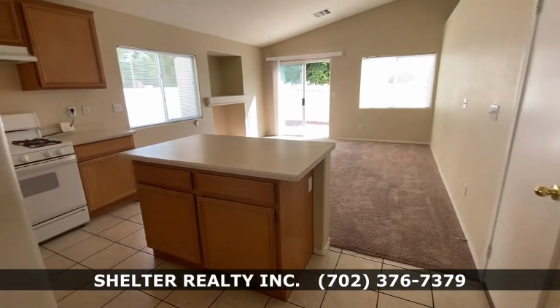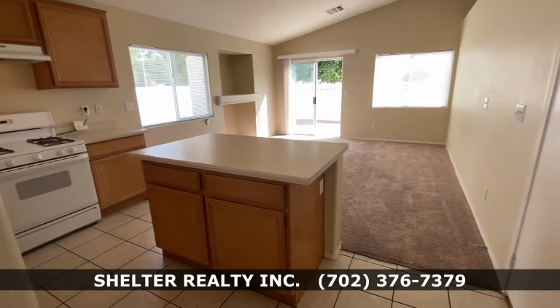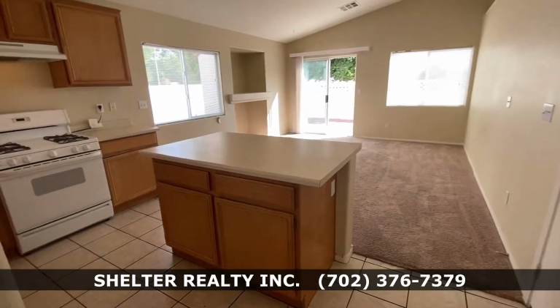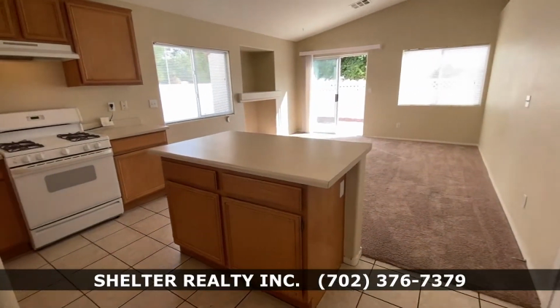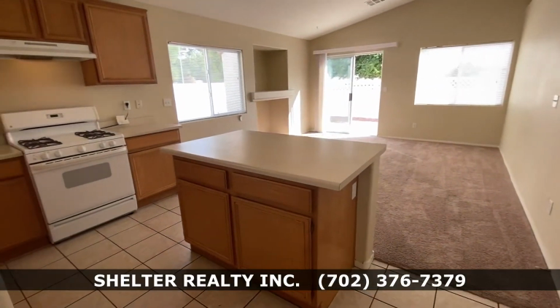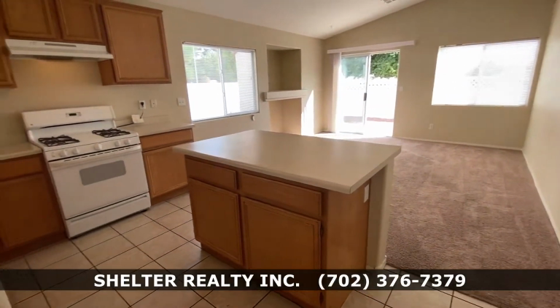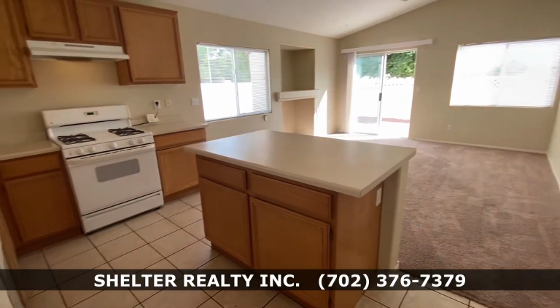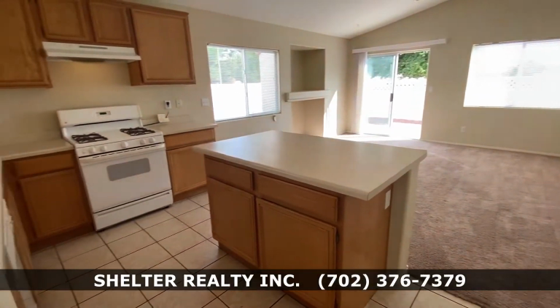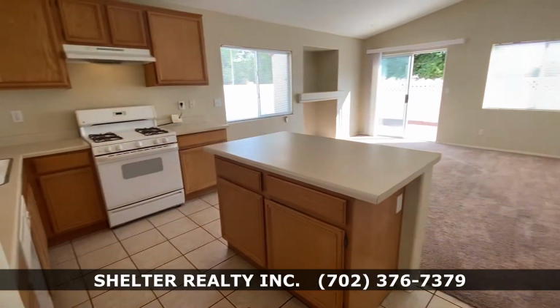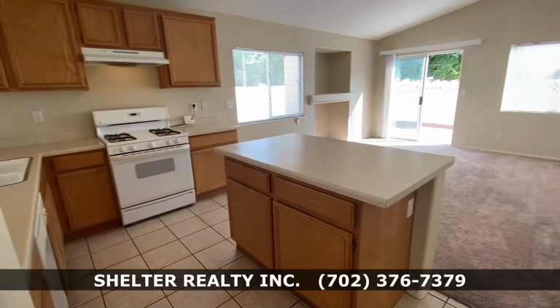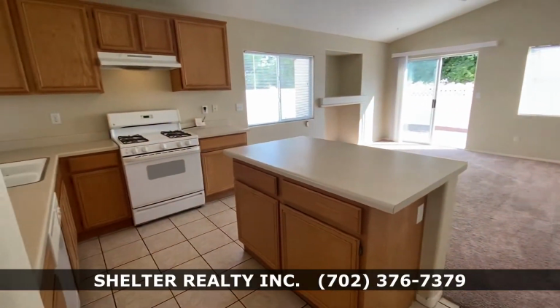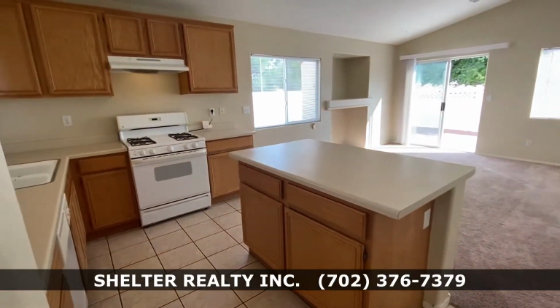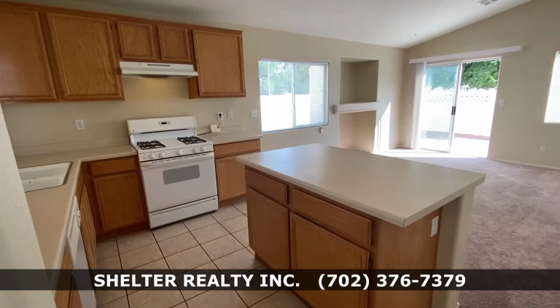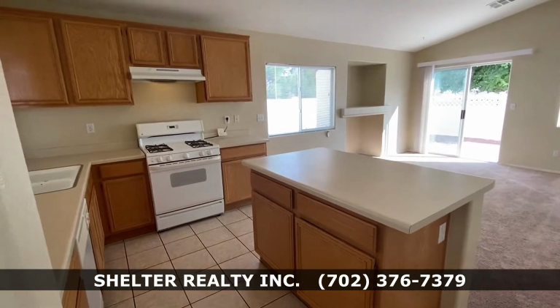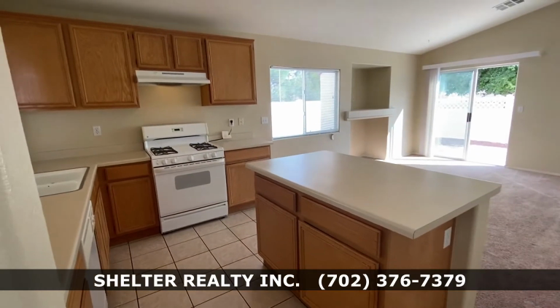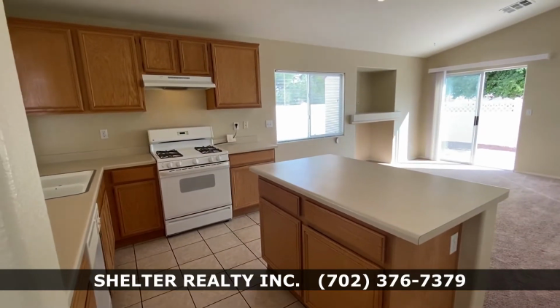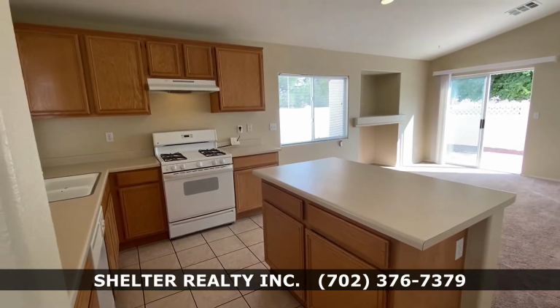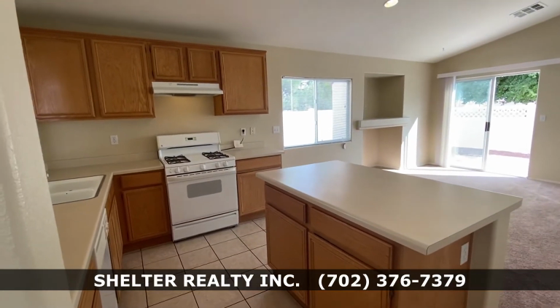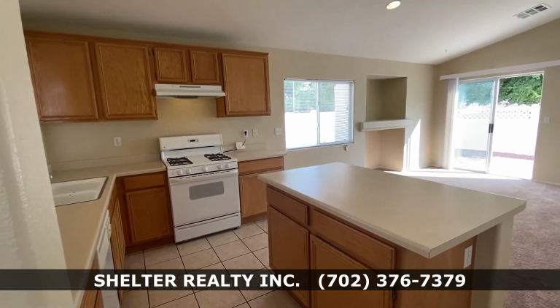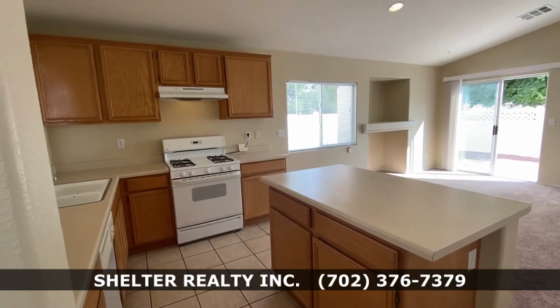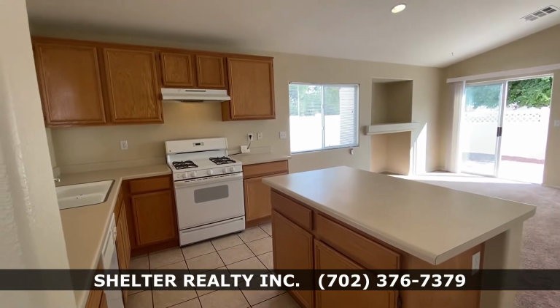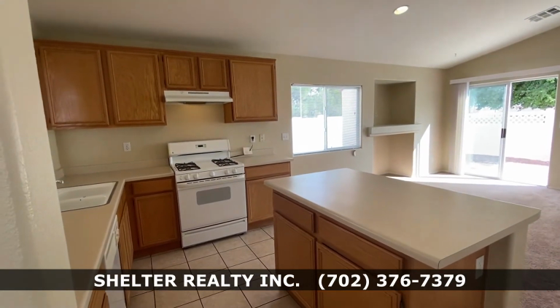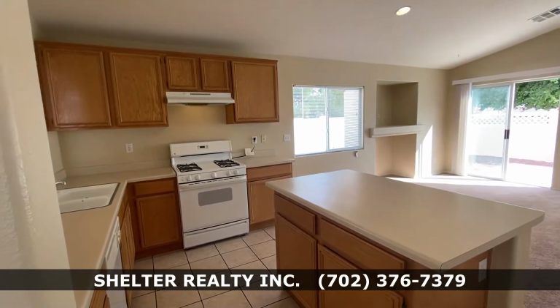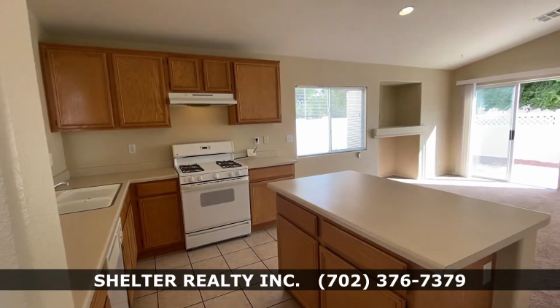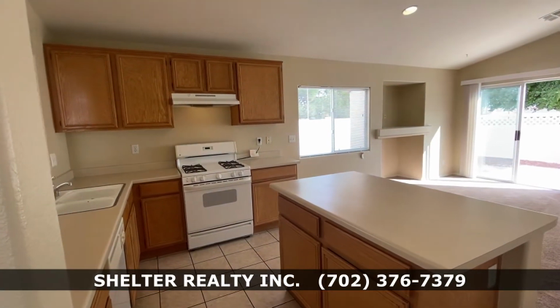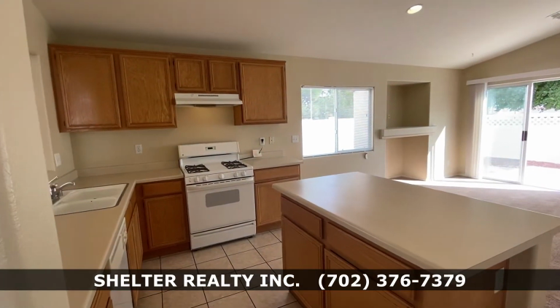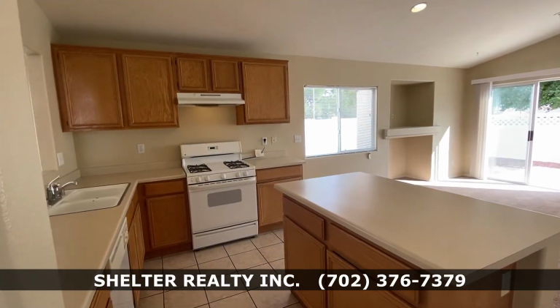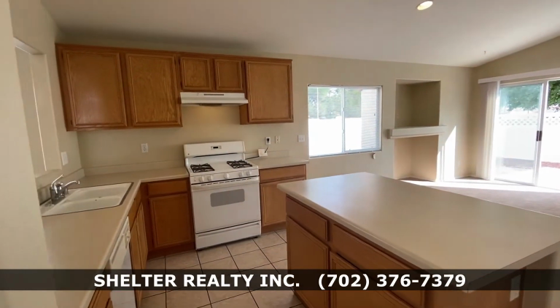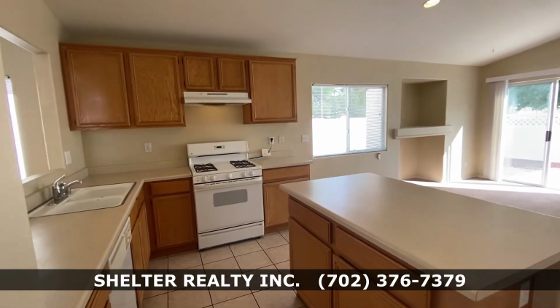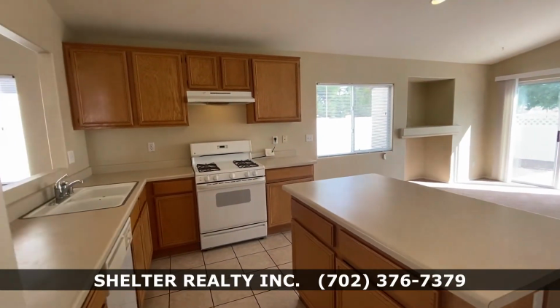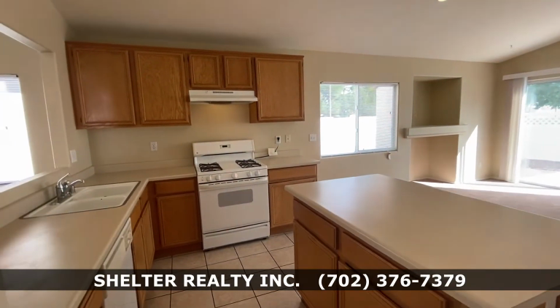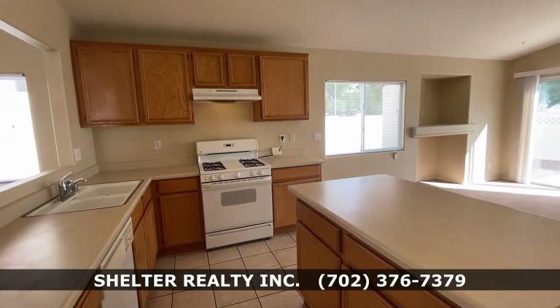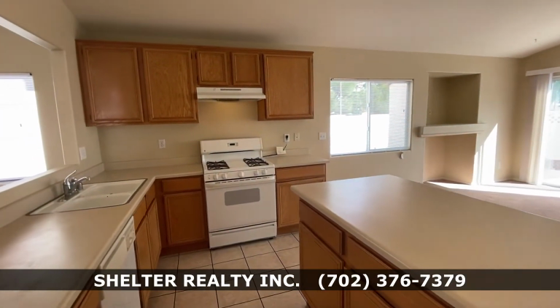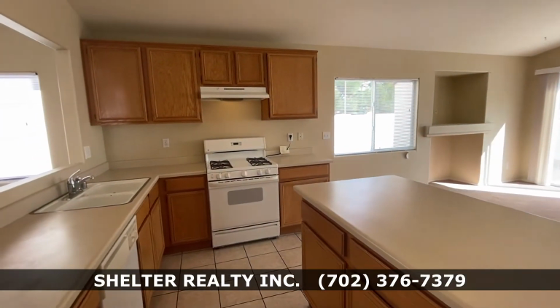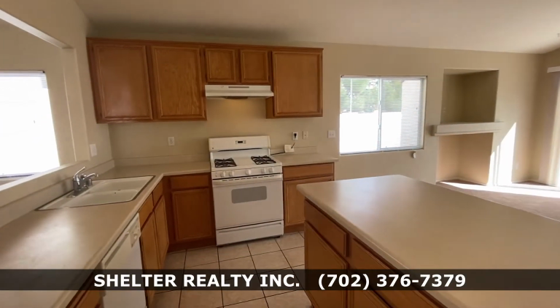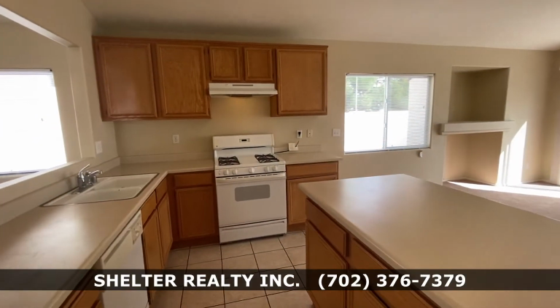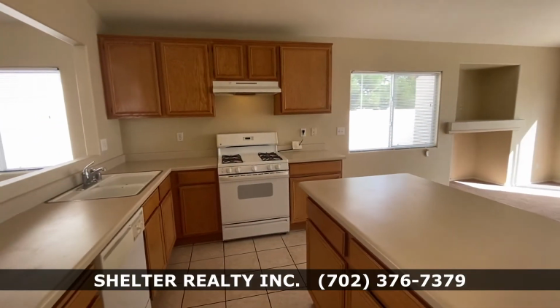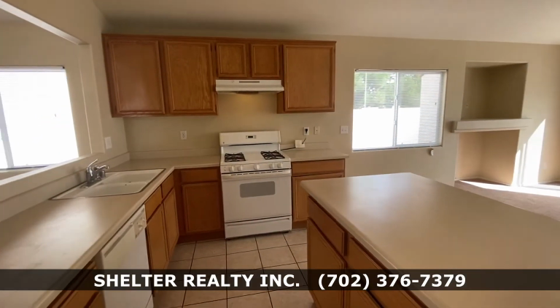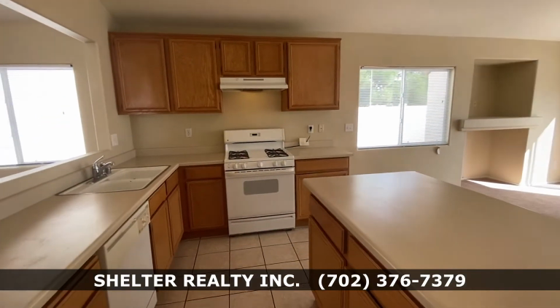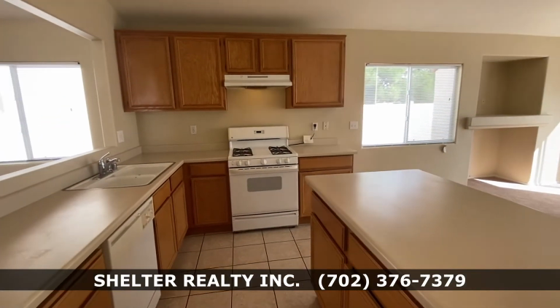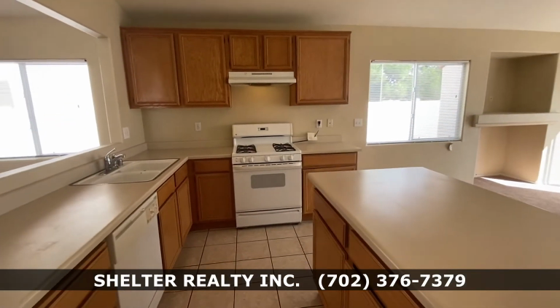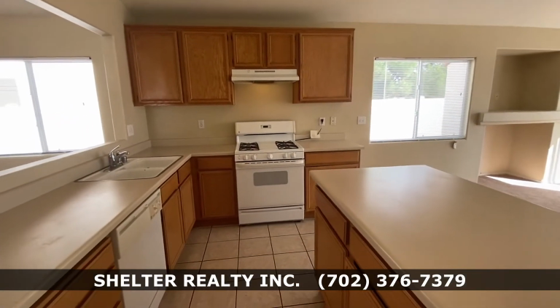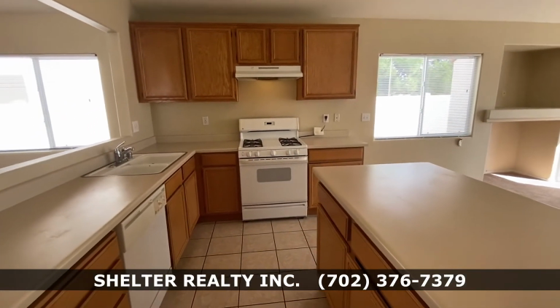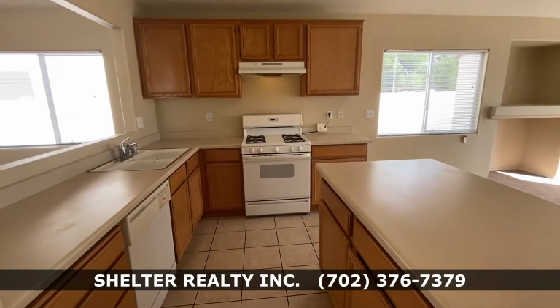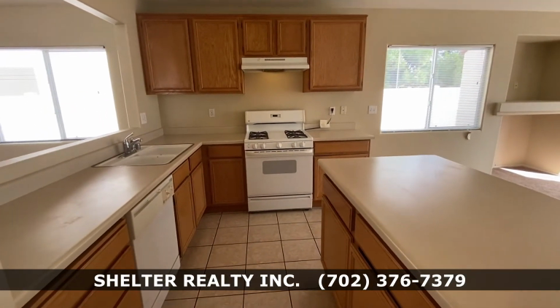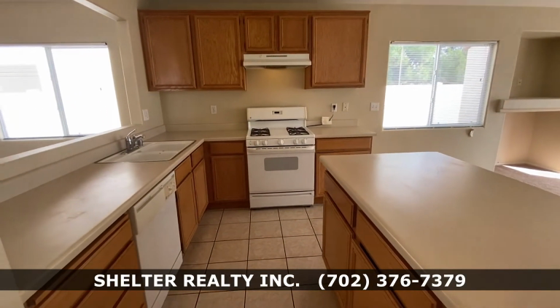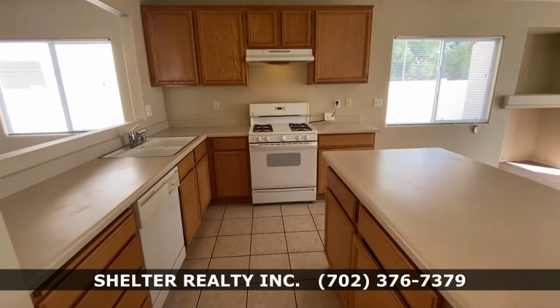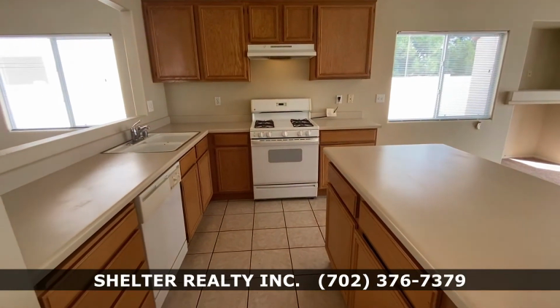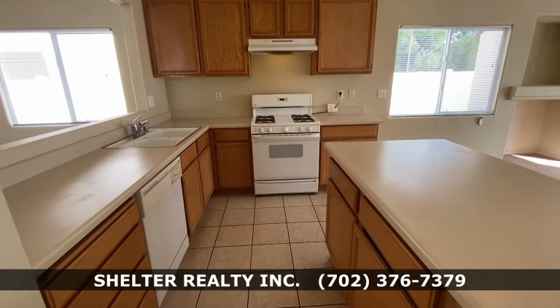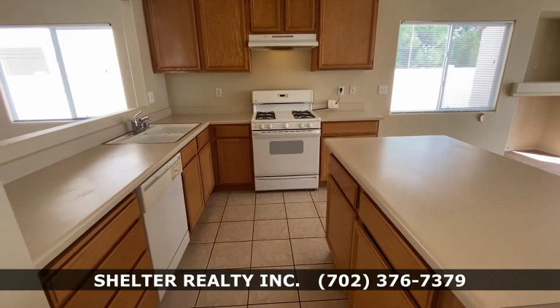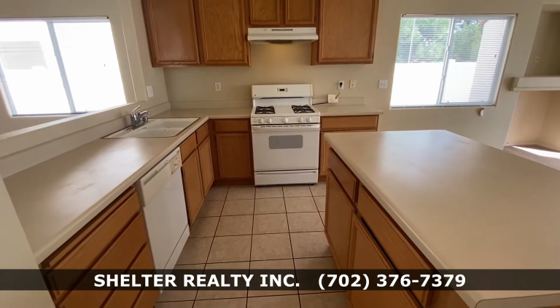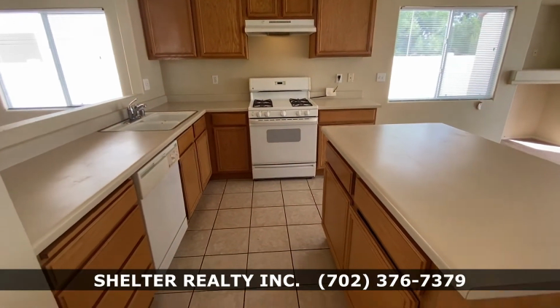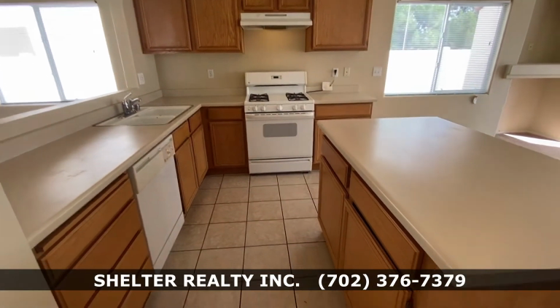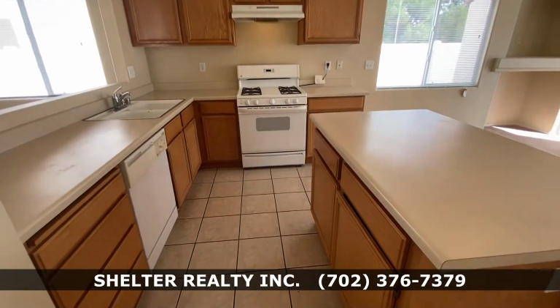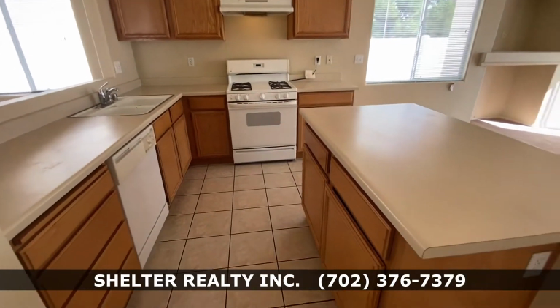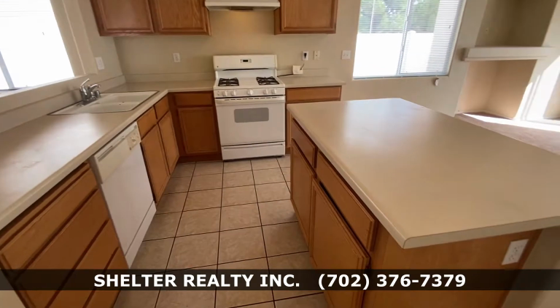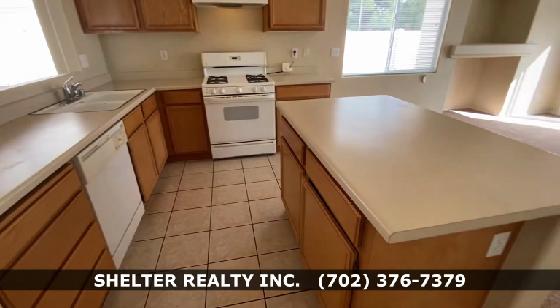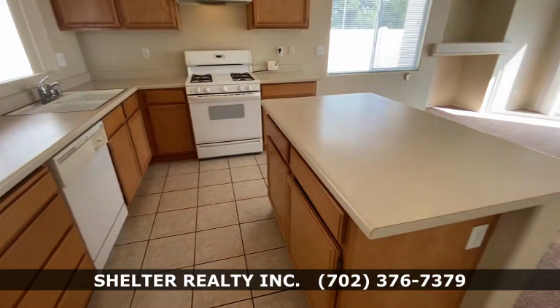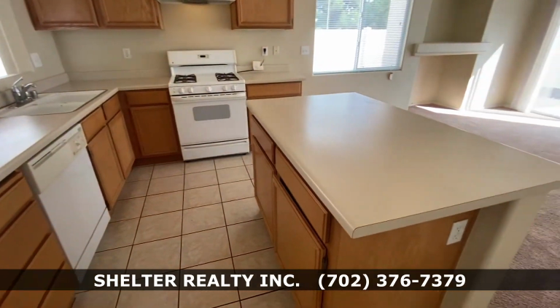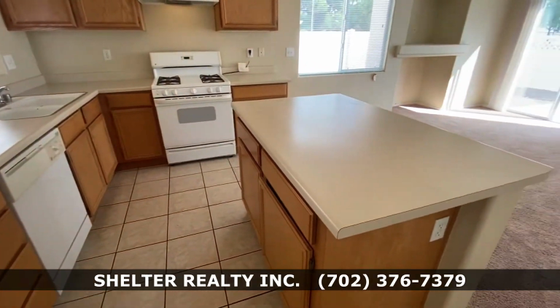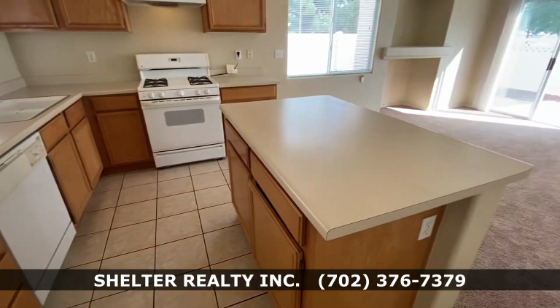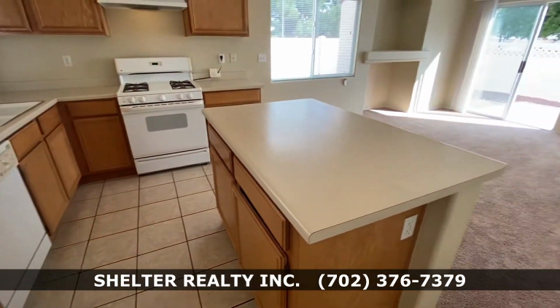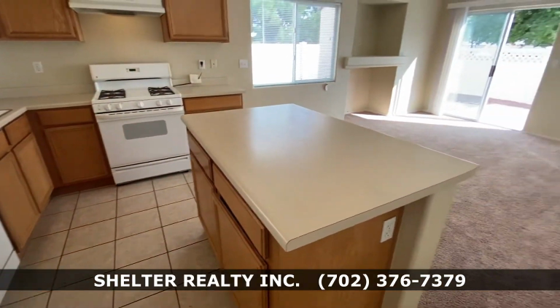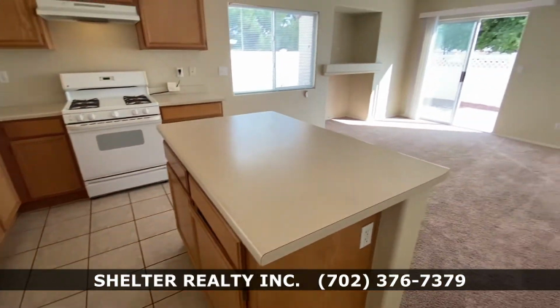Very nice, very spacious — lots of cupboard space, lots of countertop space. Great for cooking.